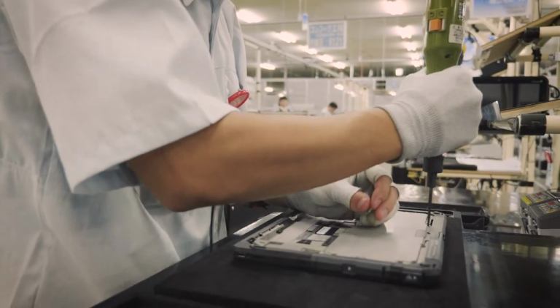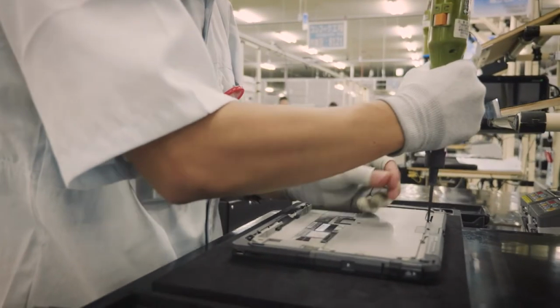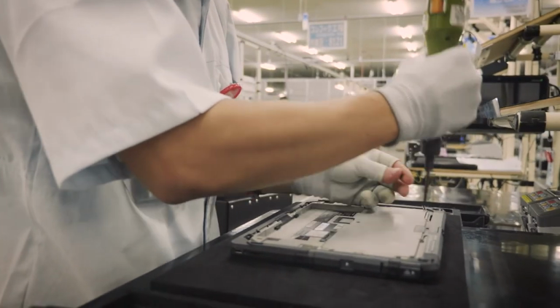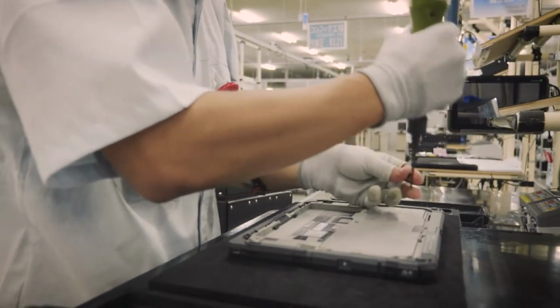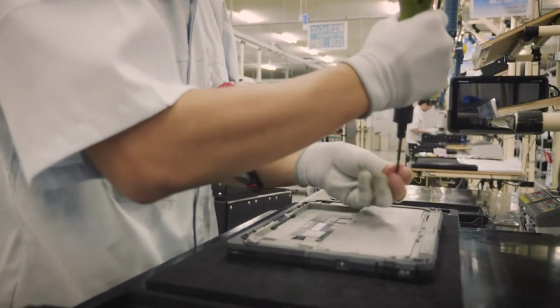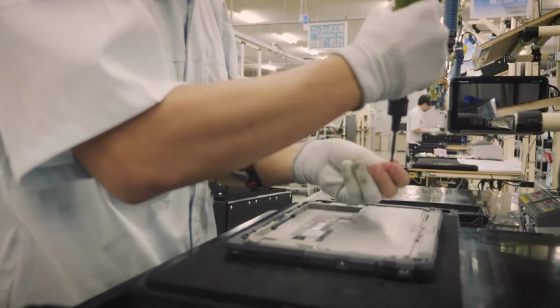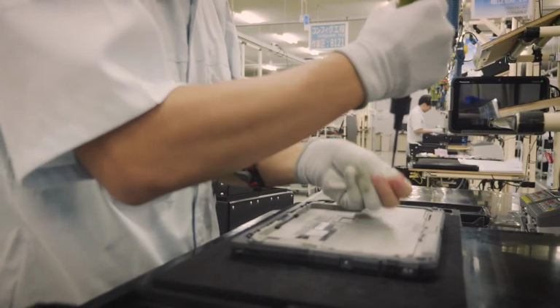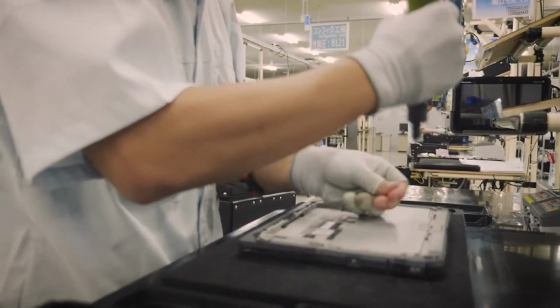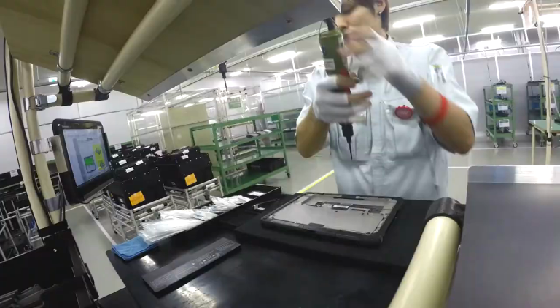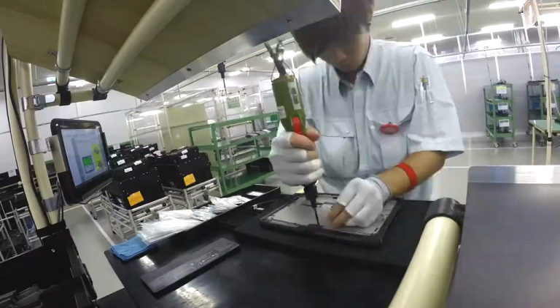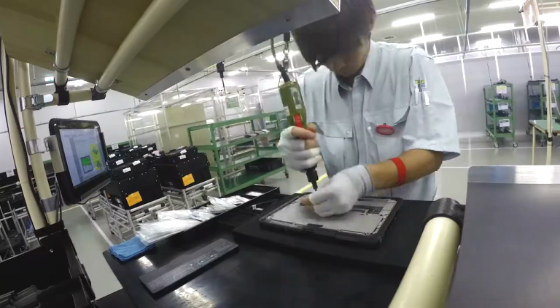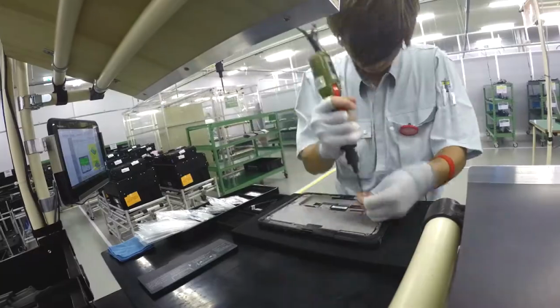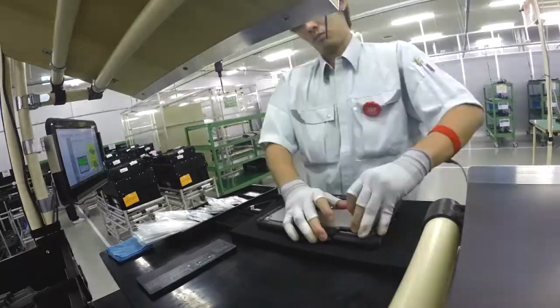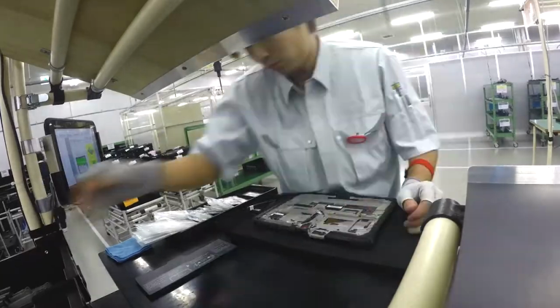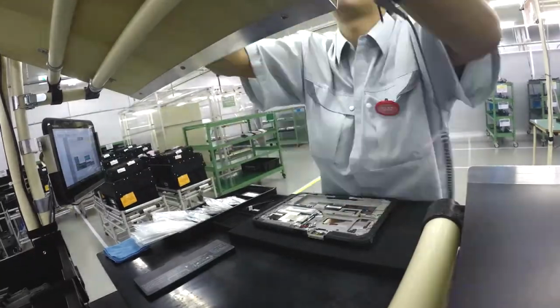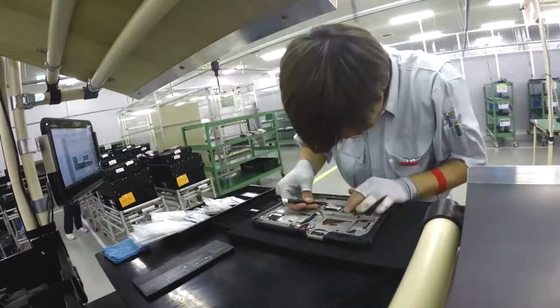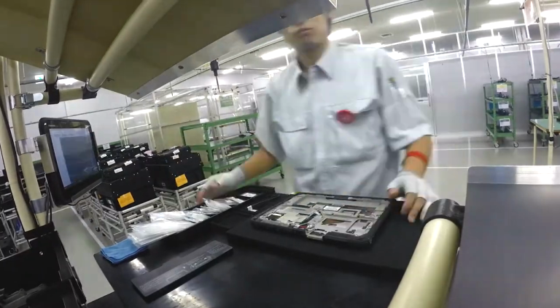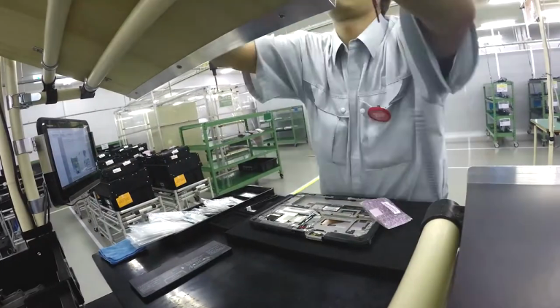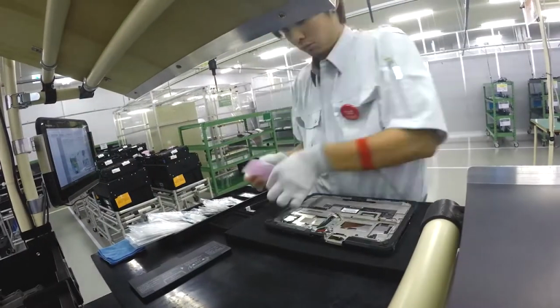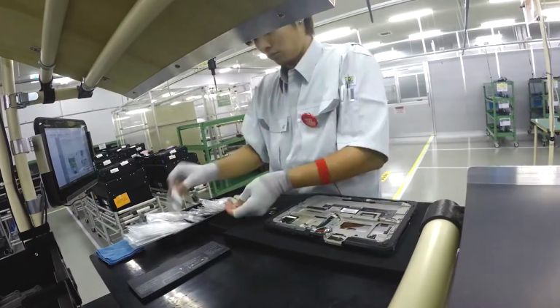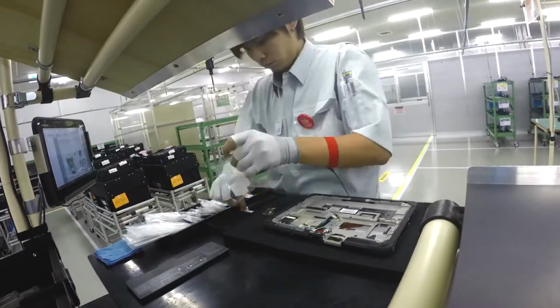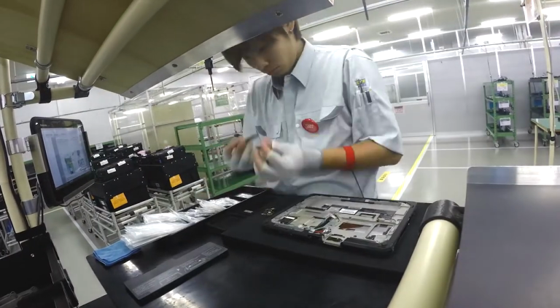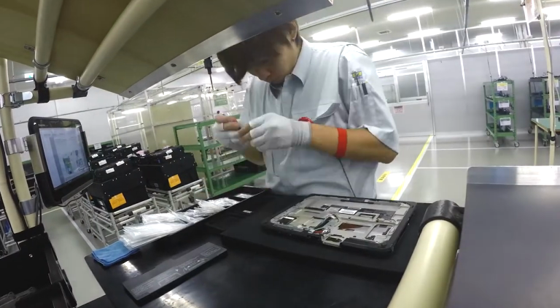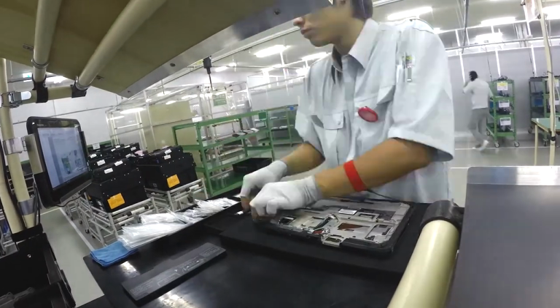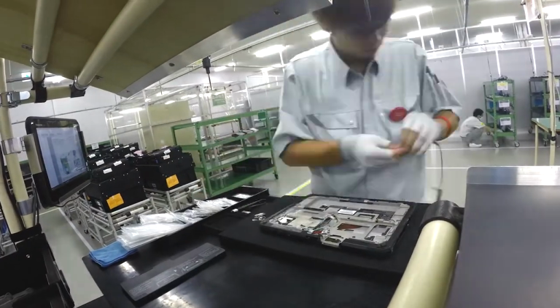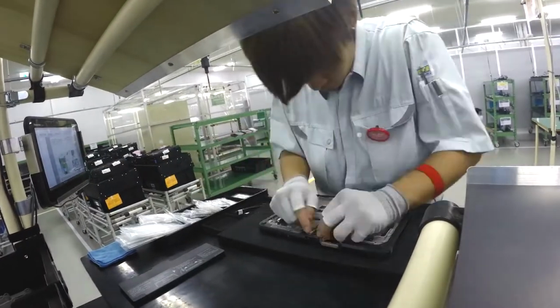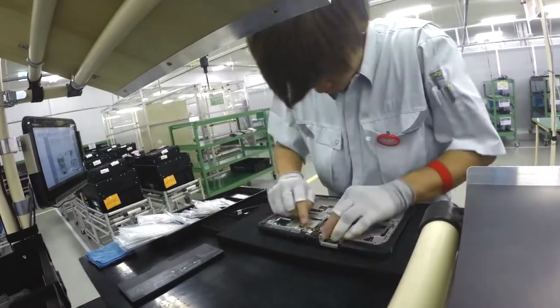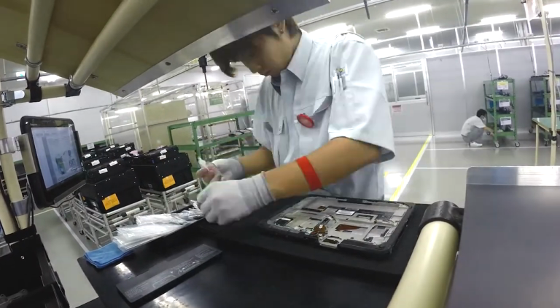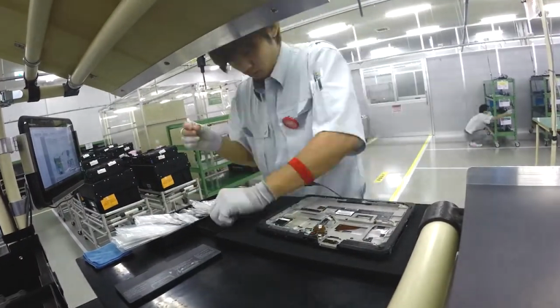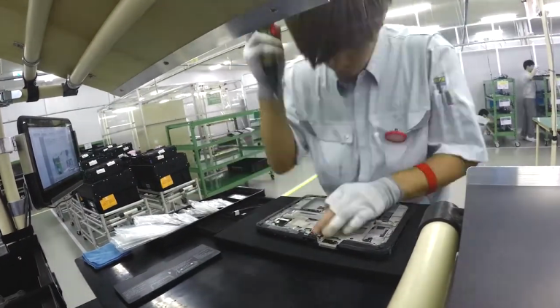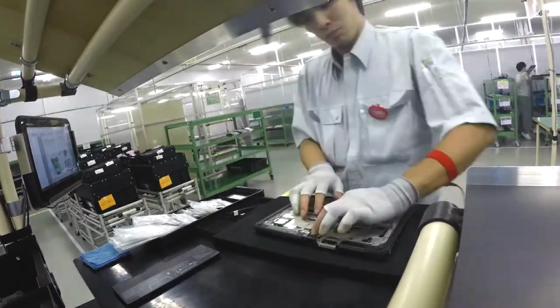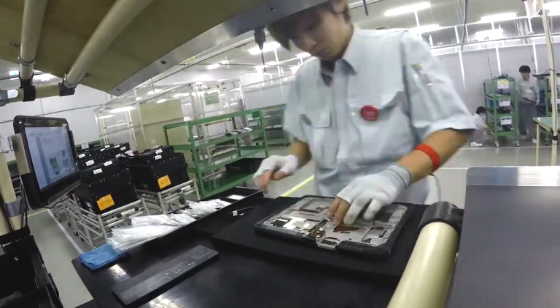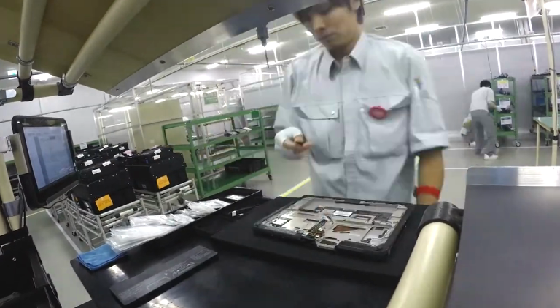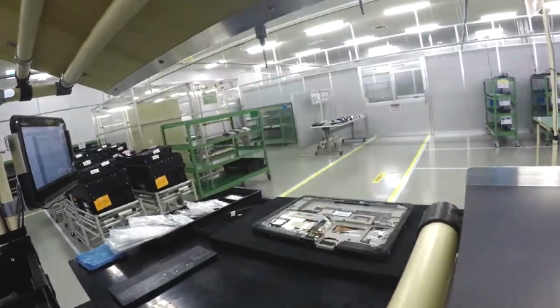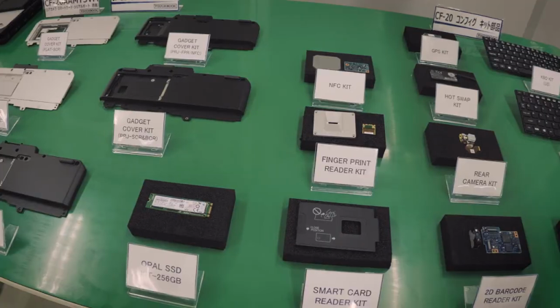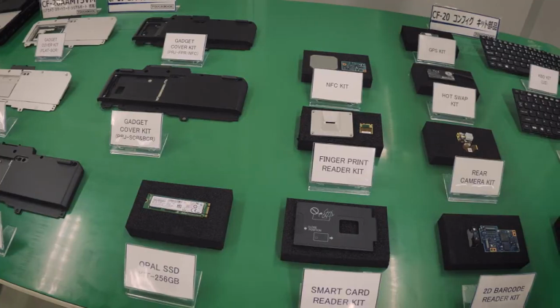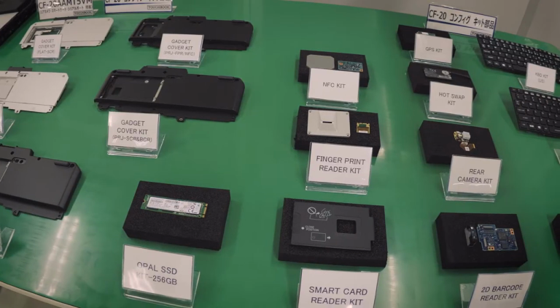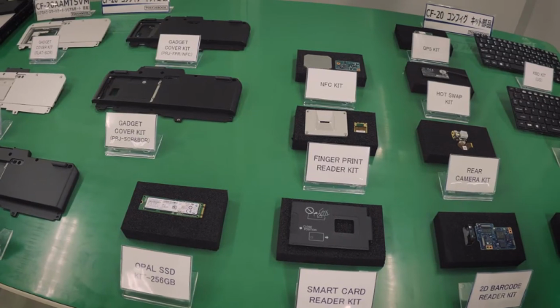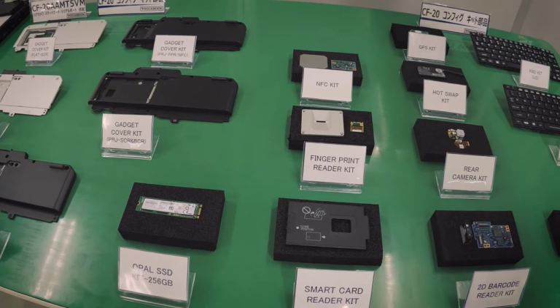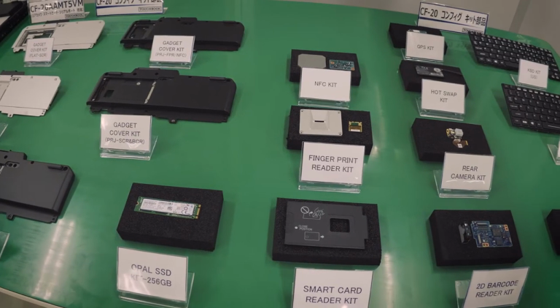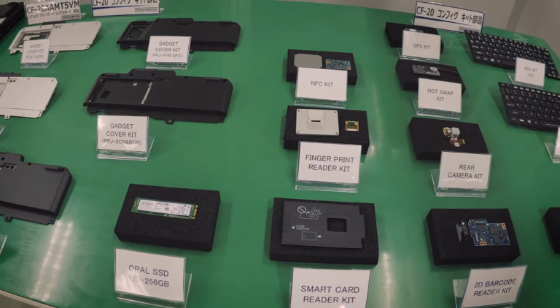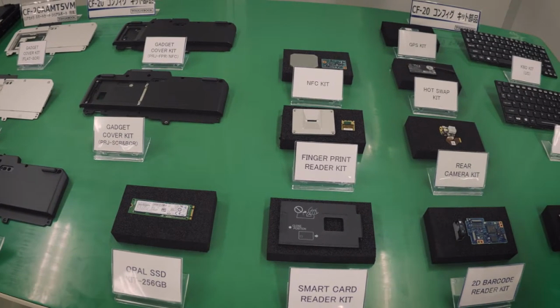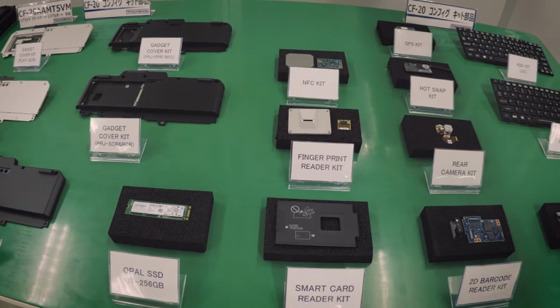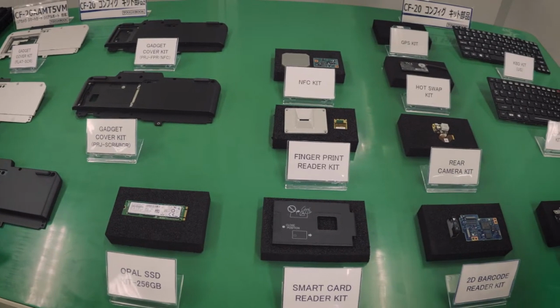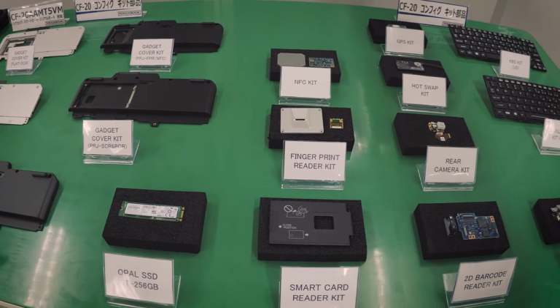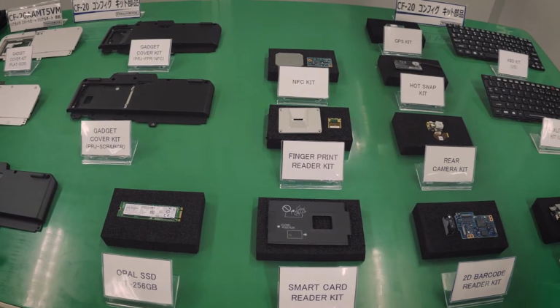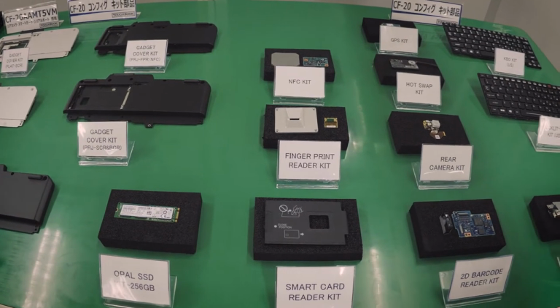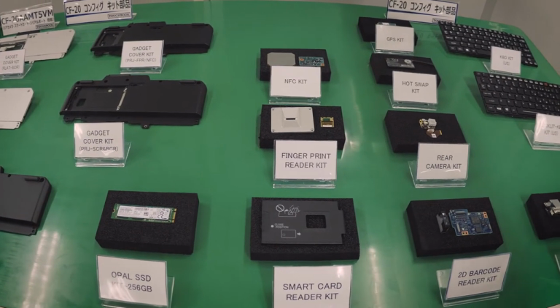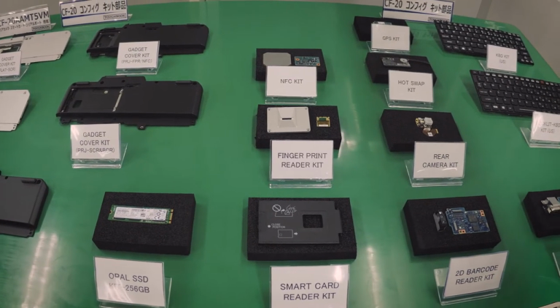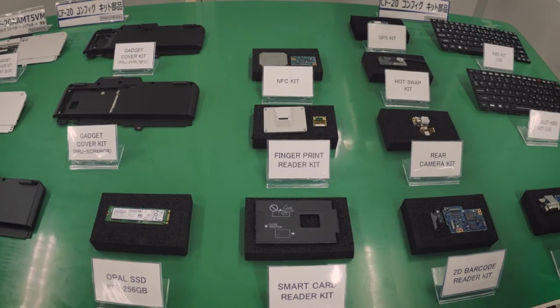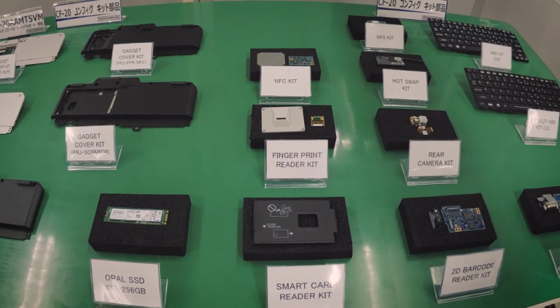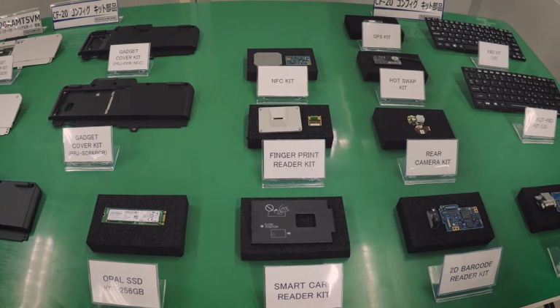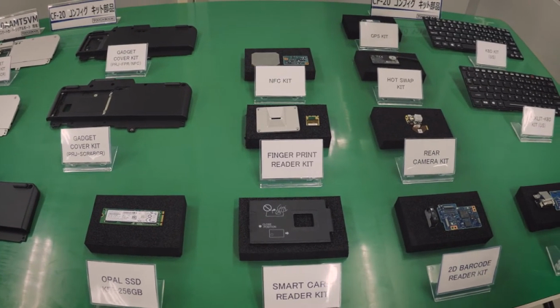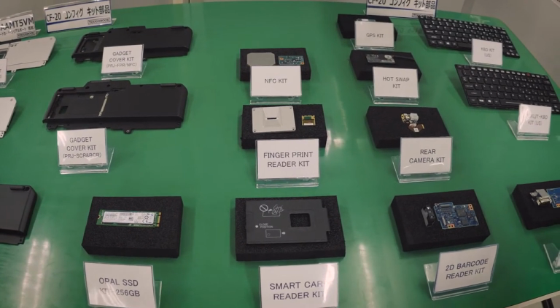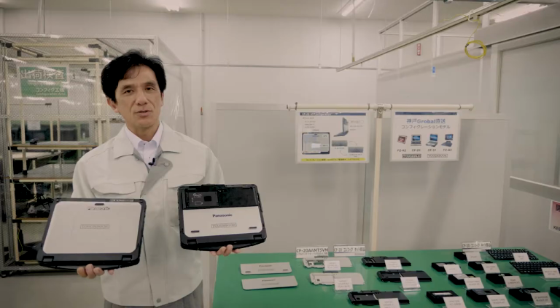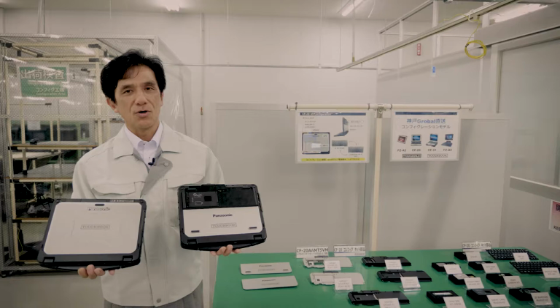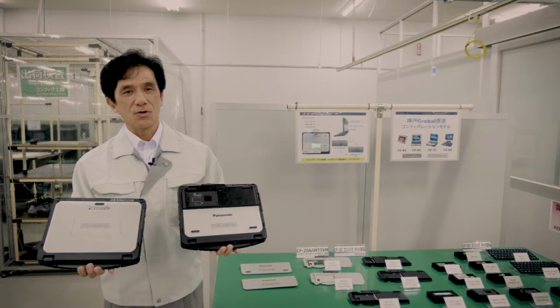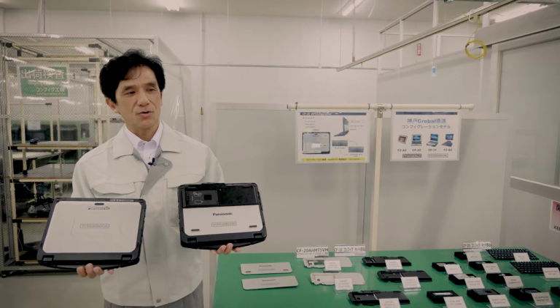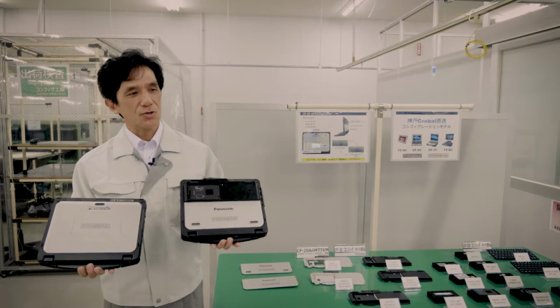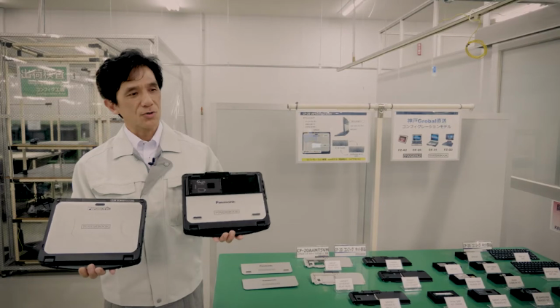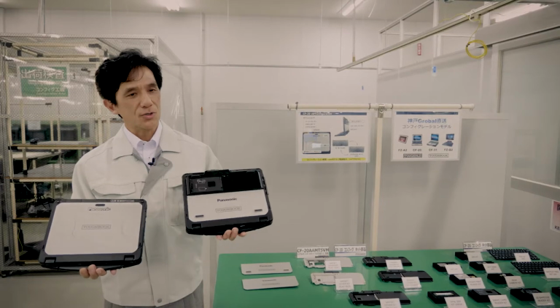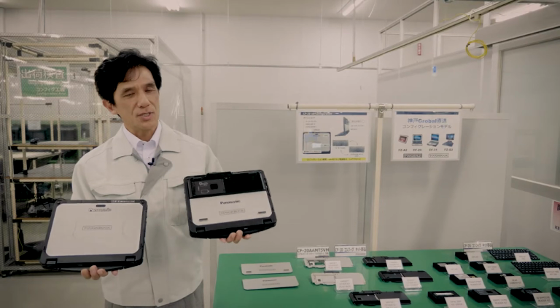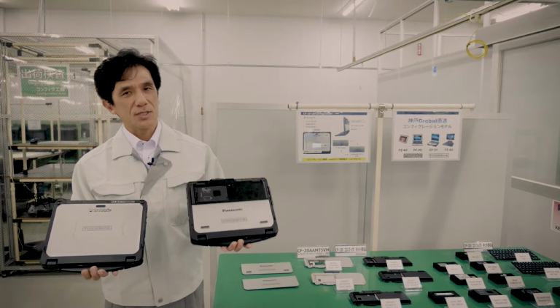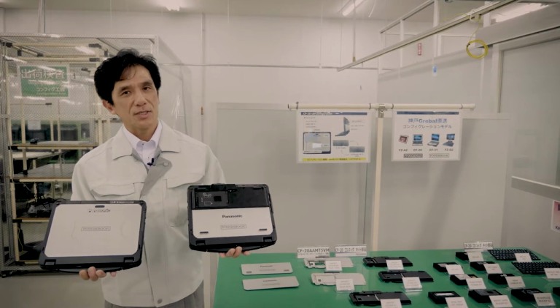This is the configuration process. In order to fulfill the customer's request for one item, the standard model will be customized like this.